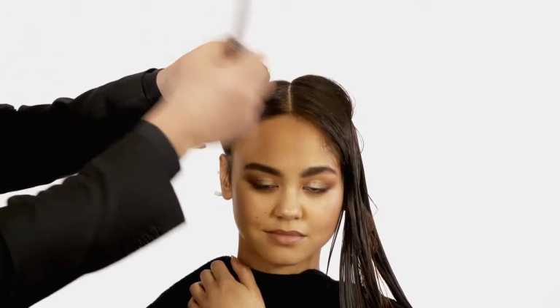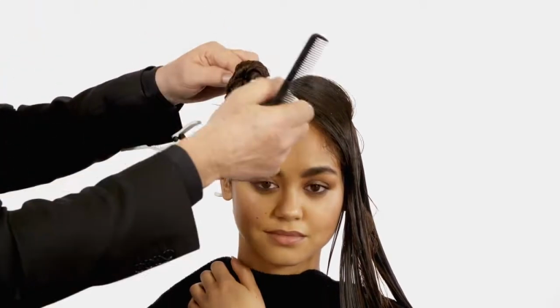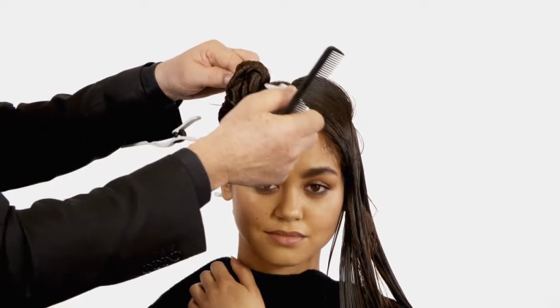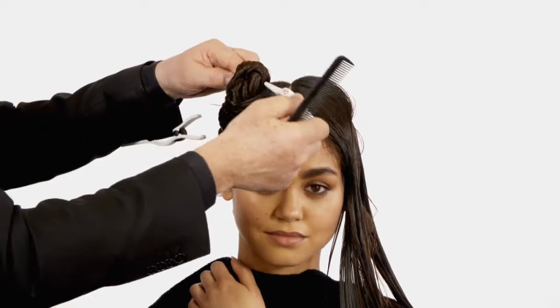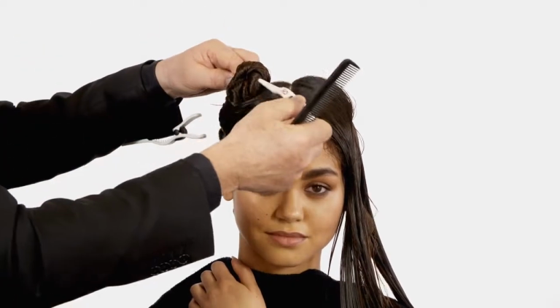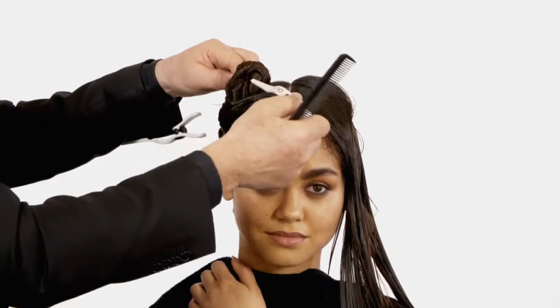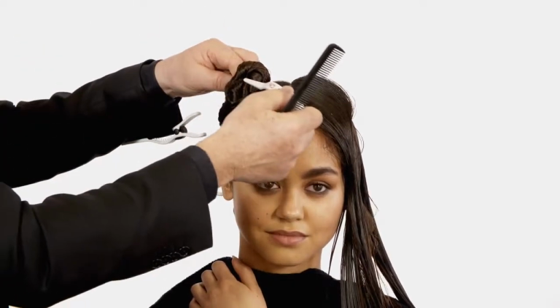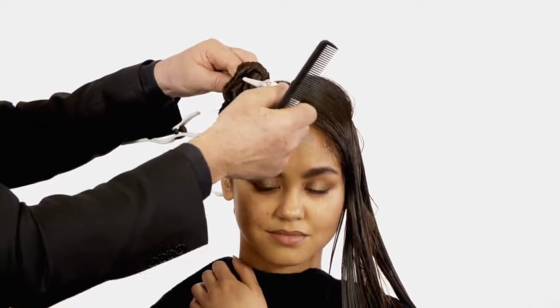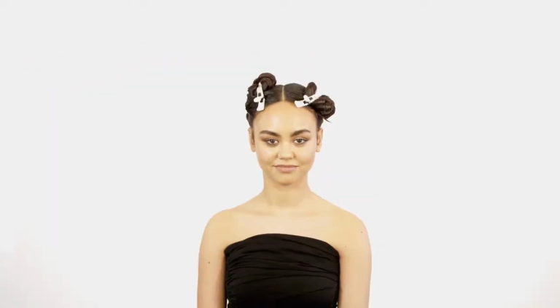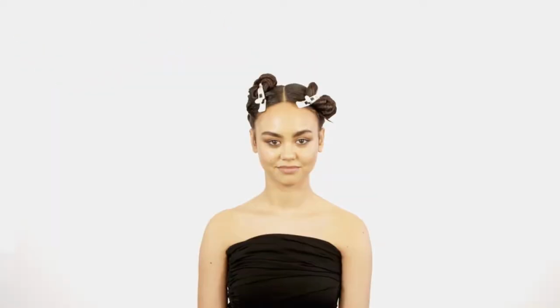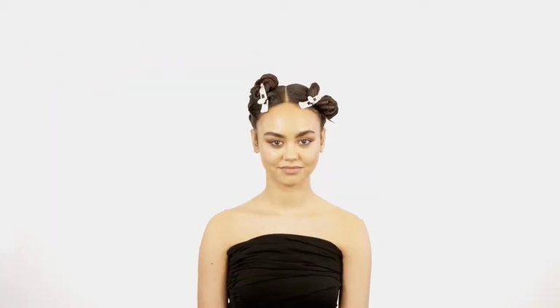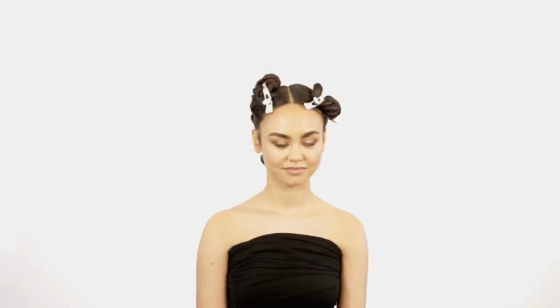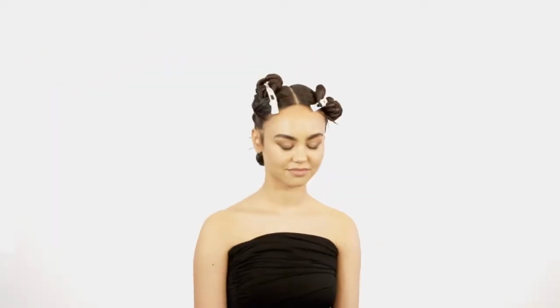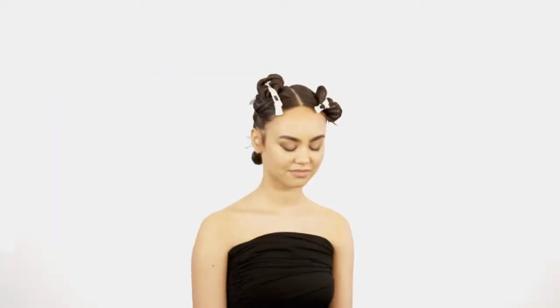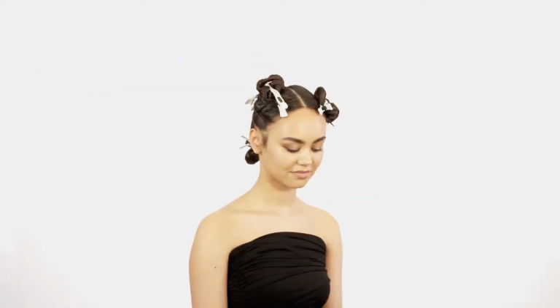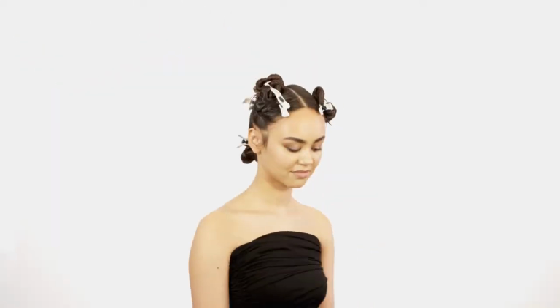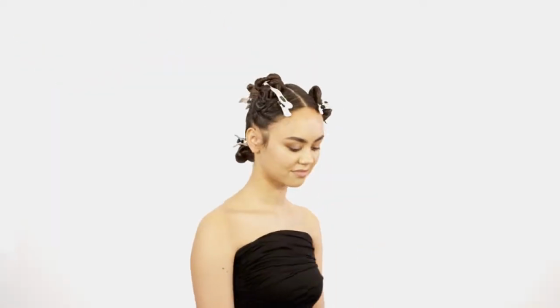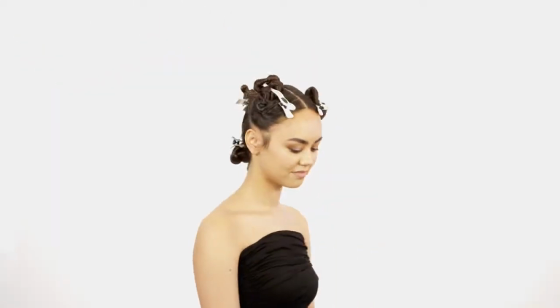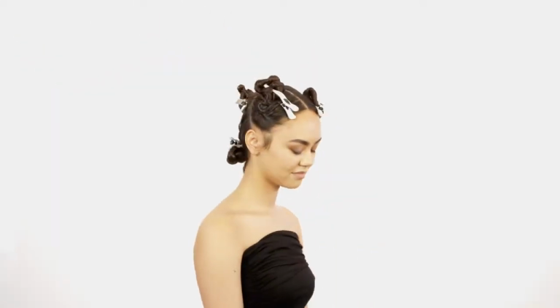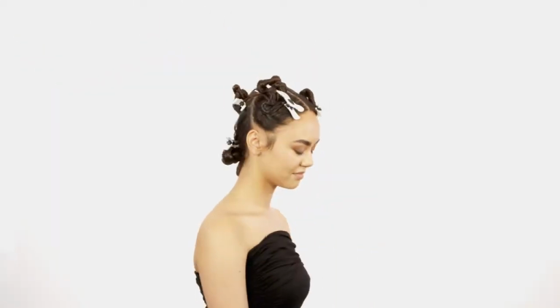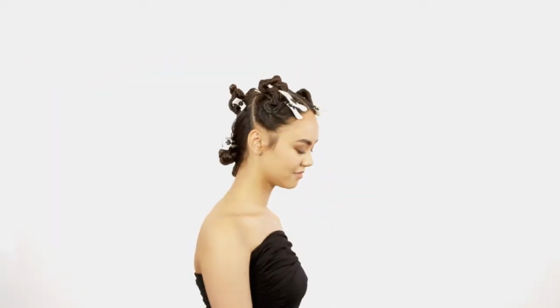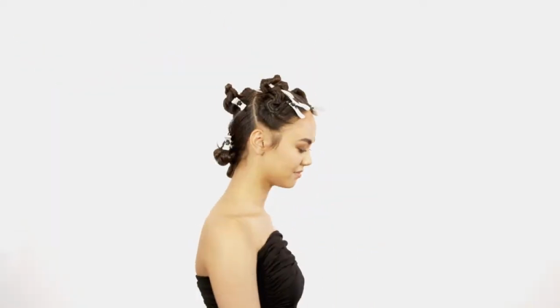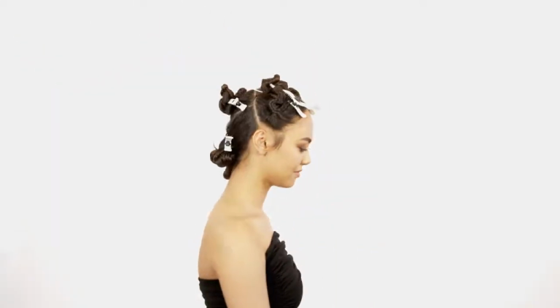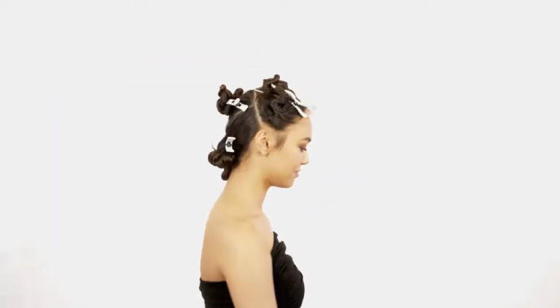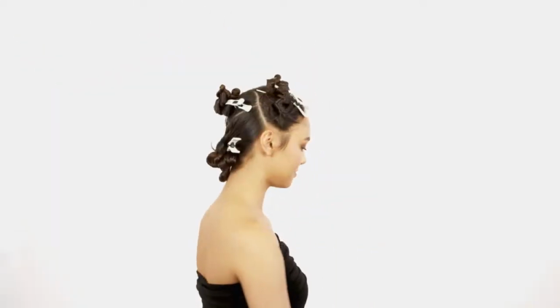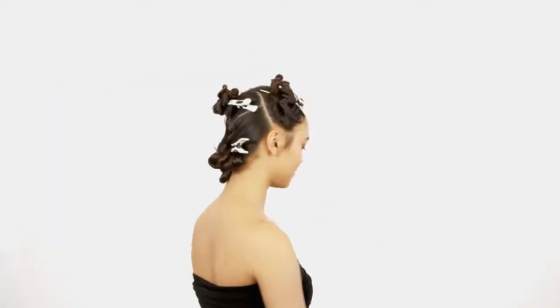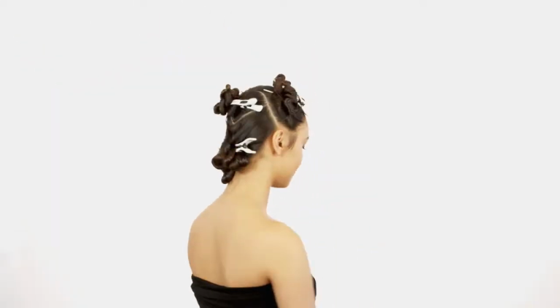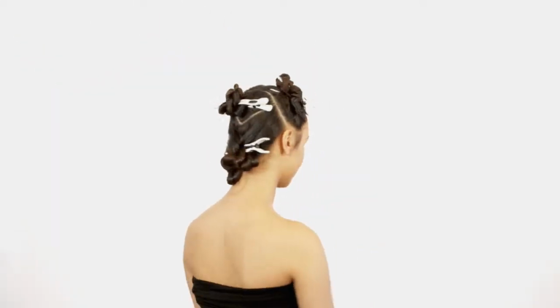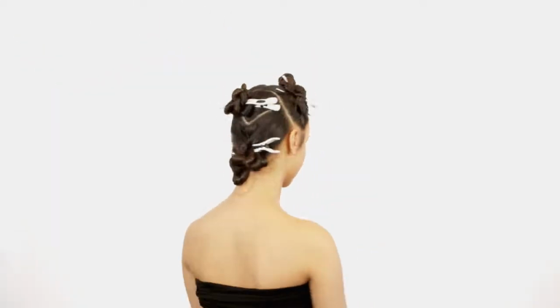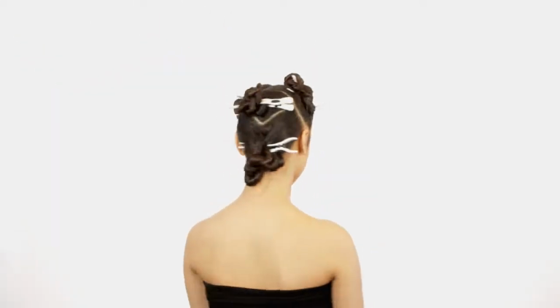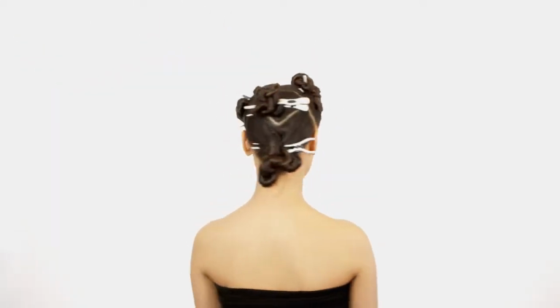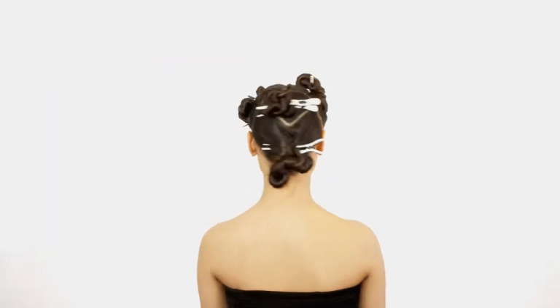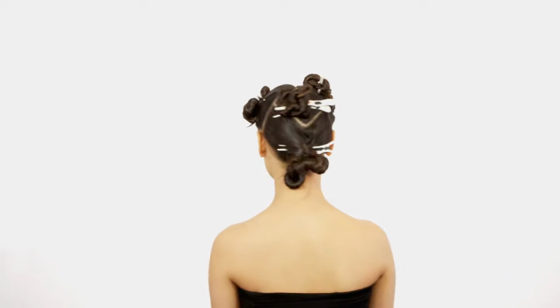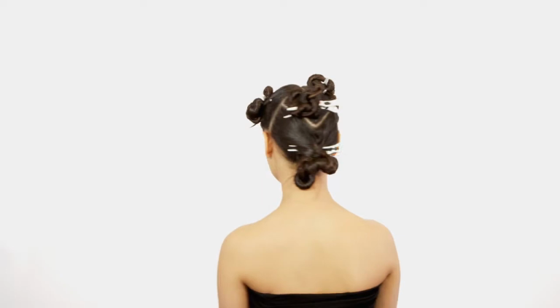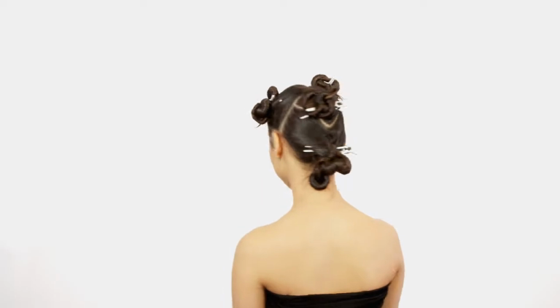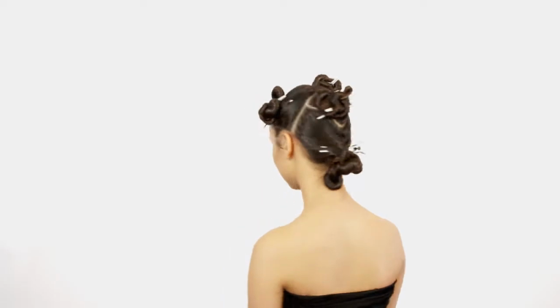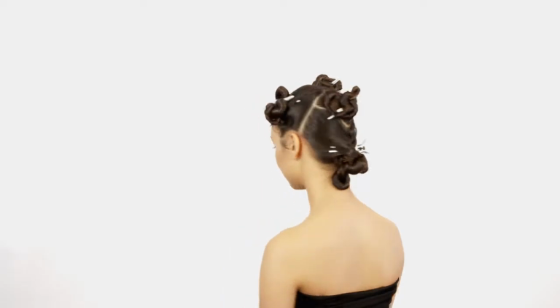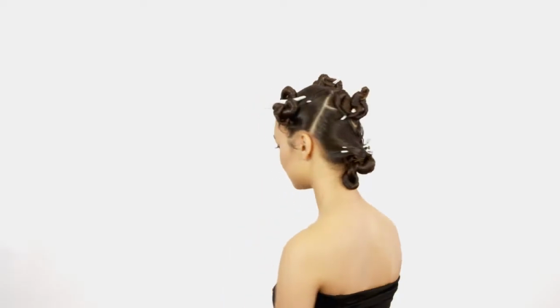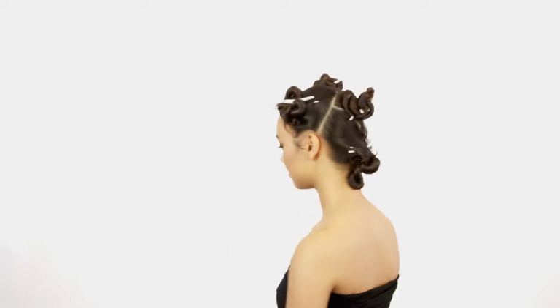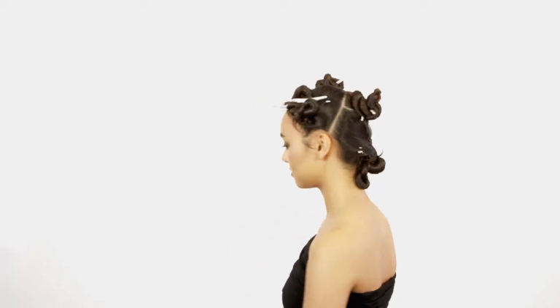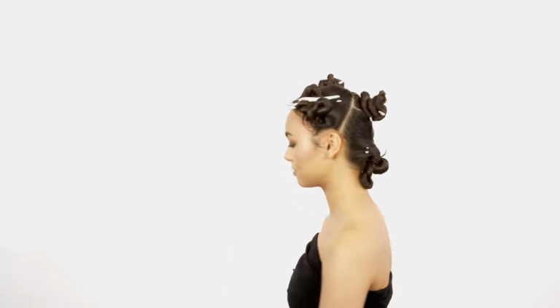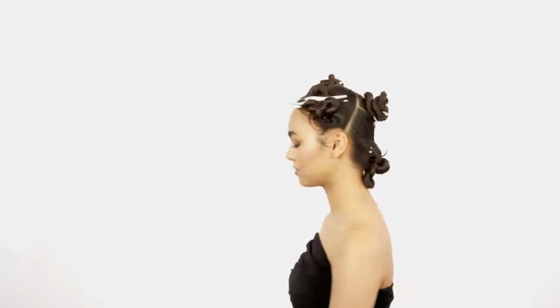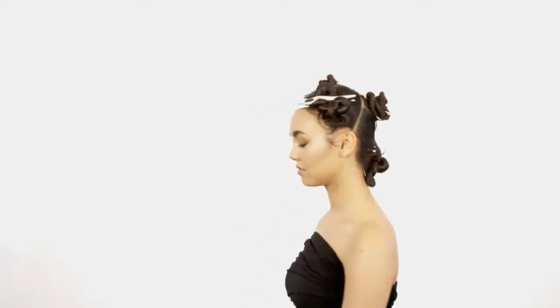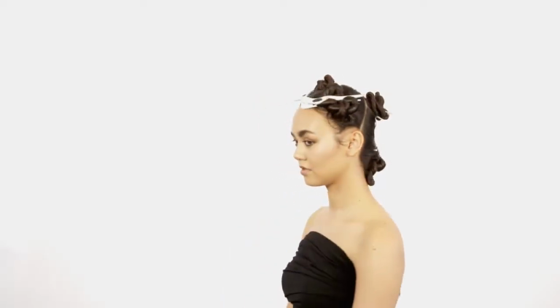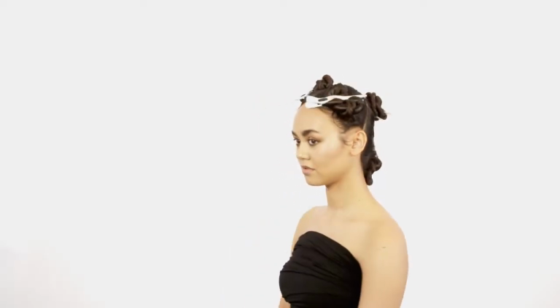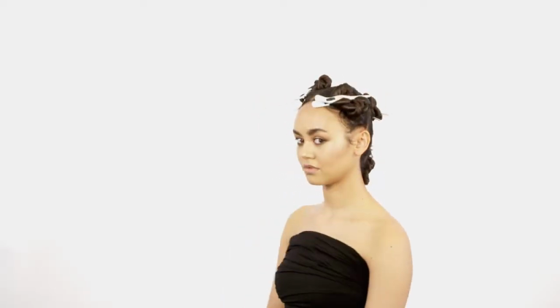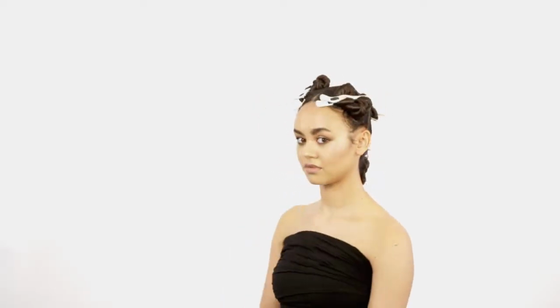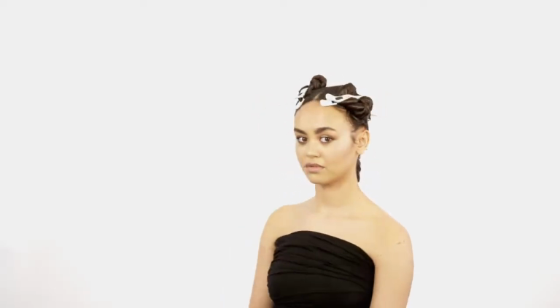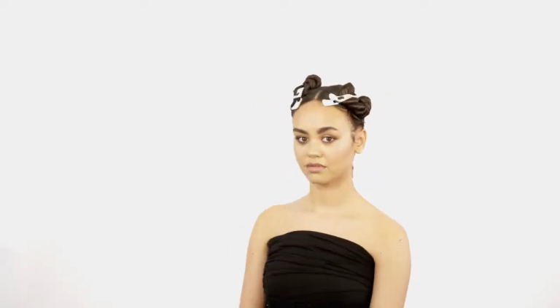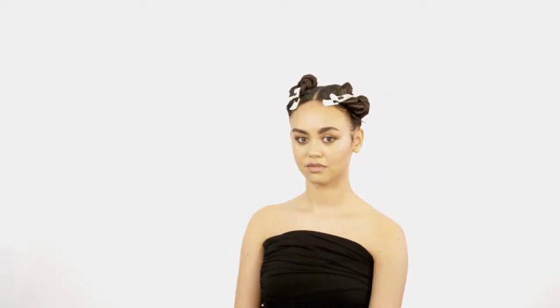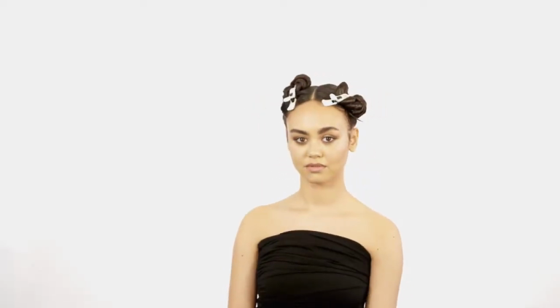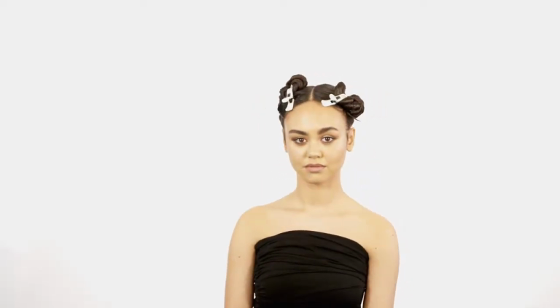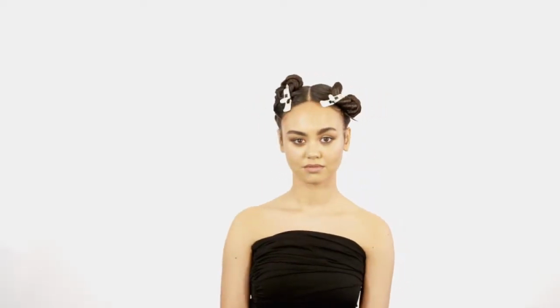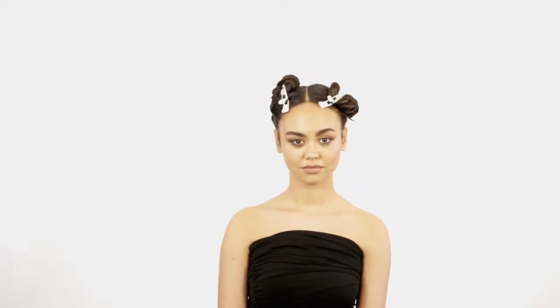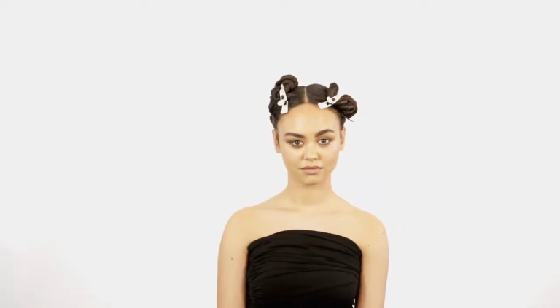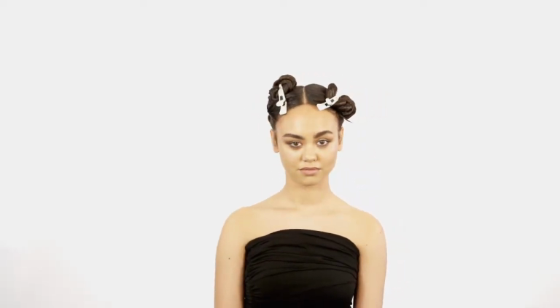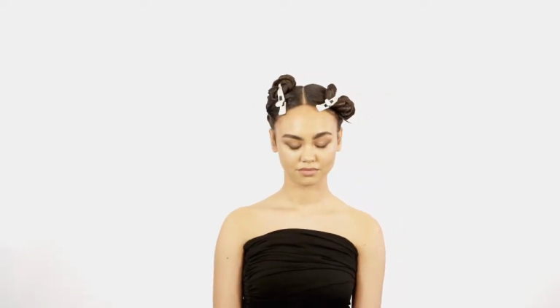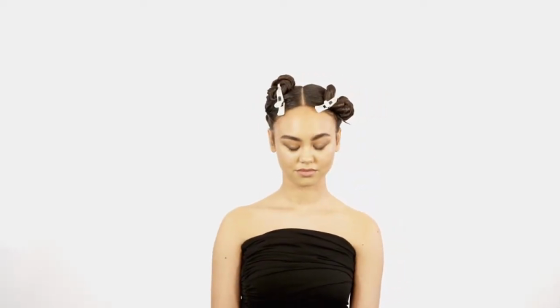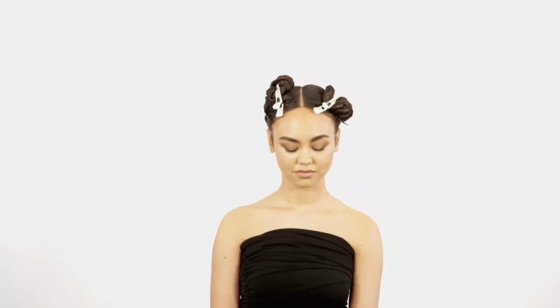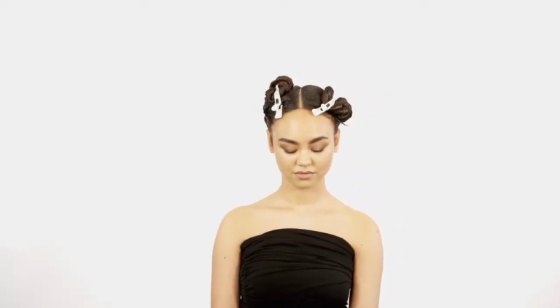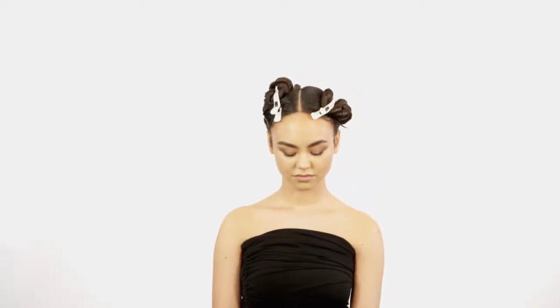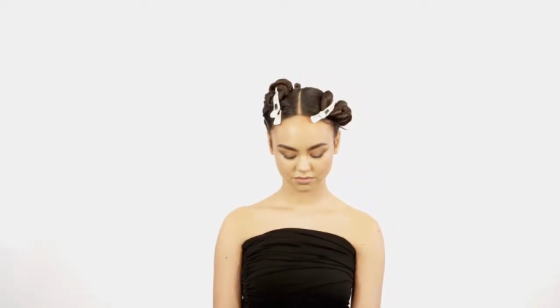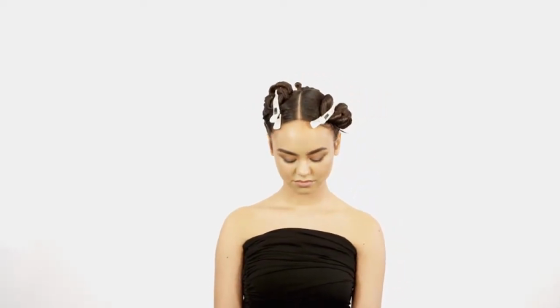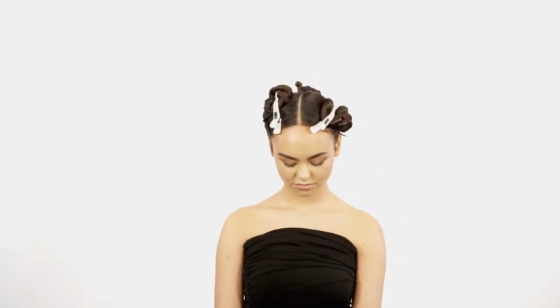Step 2. Create an inverted triangle at the crown directly above the occipital bone. Secure the nape area.